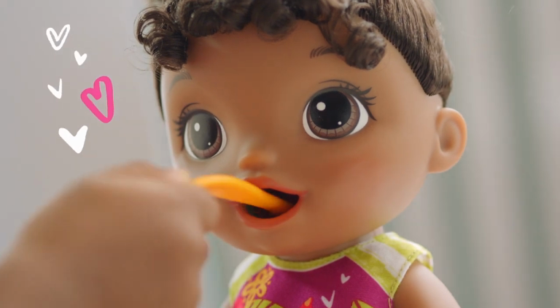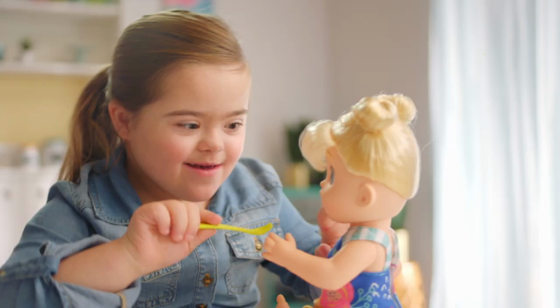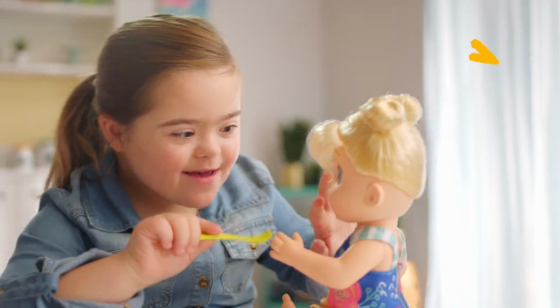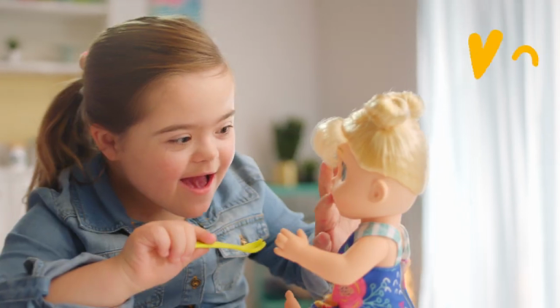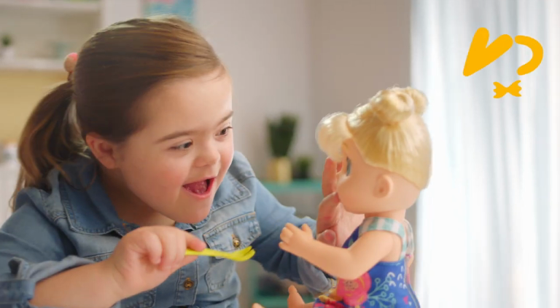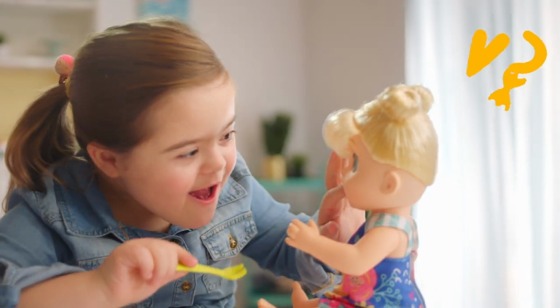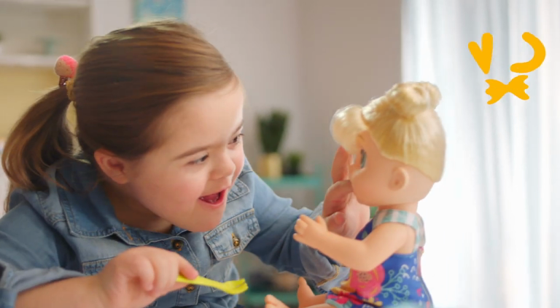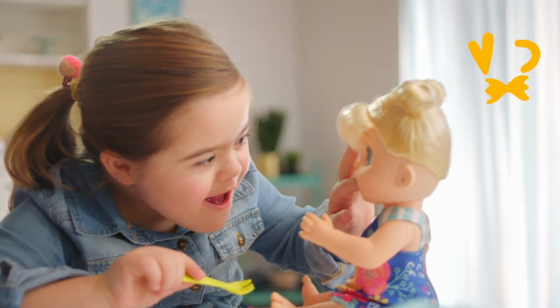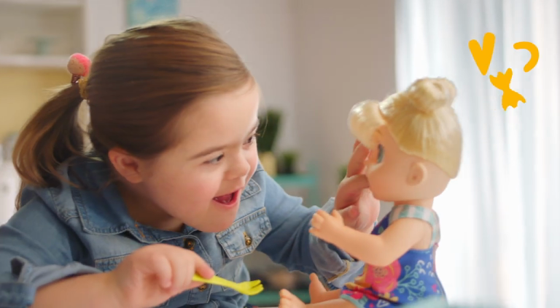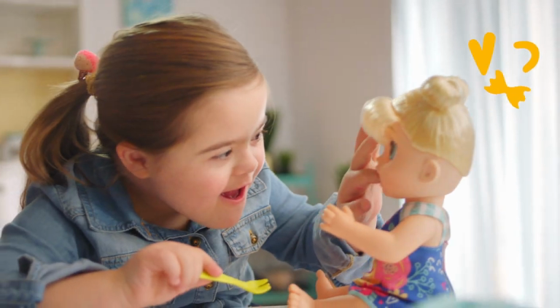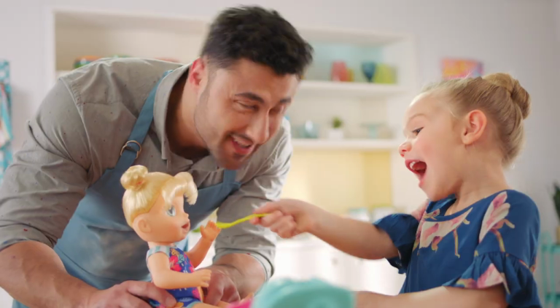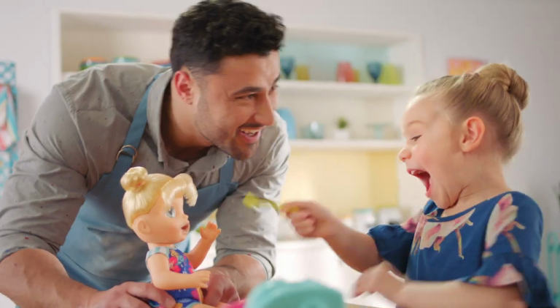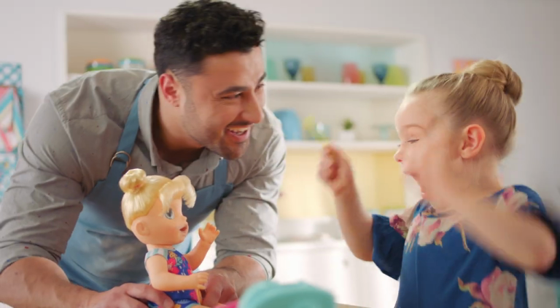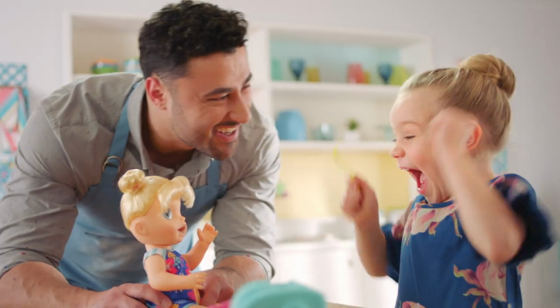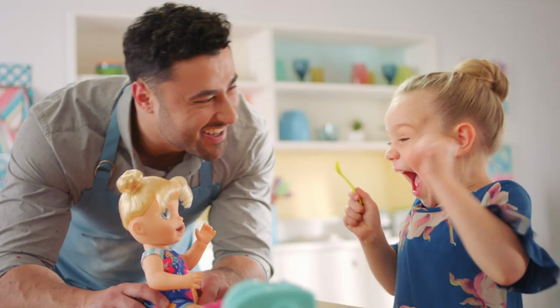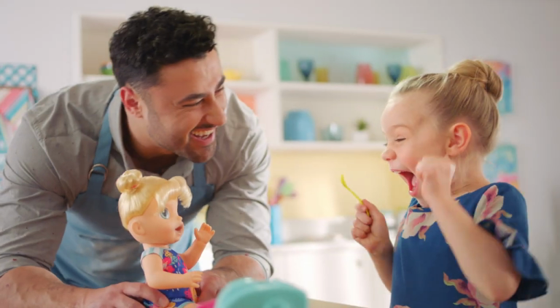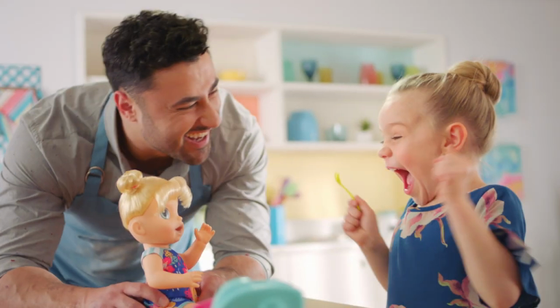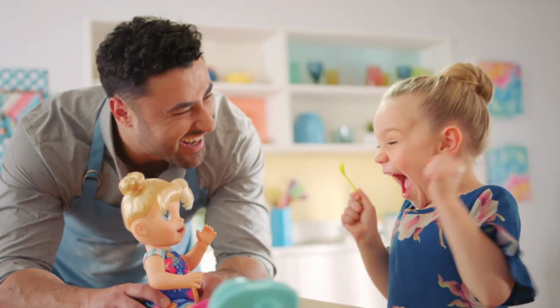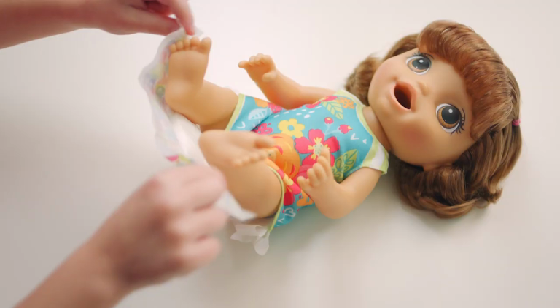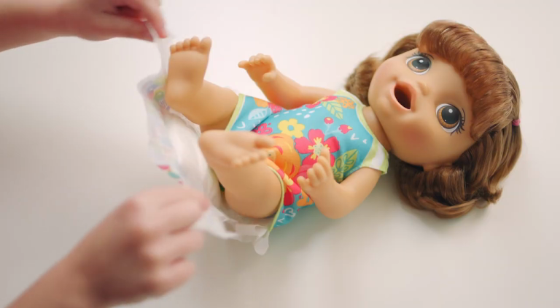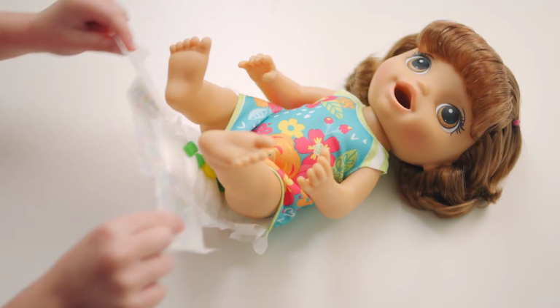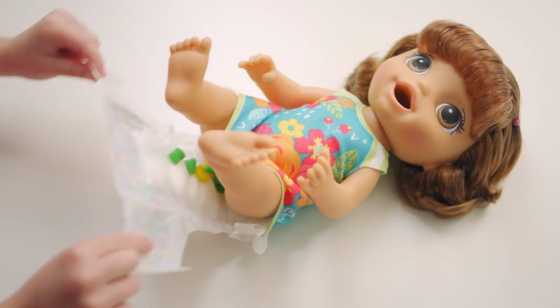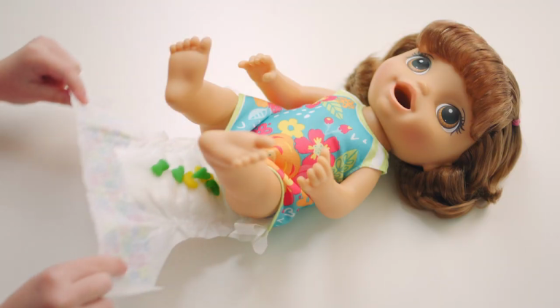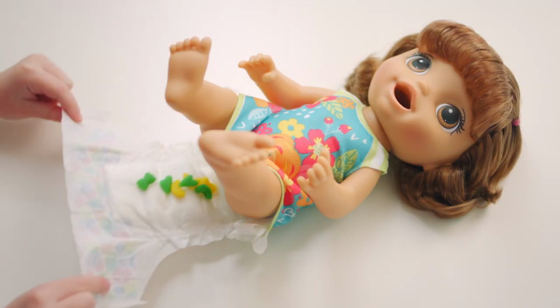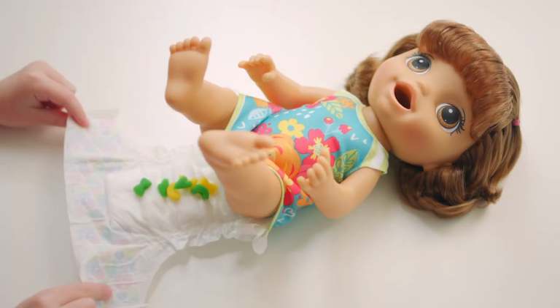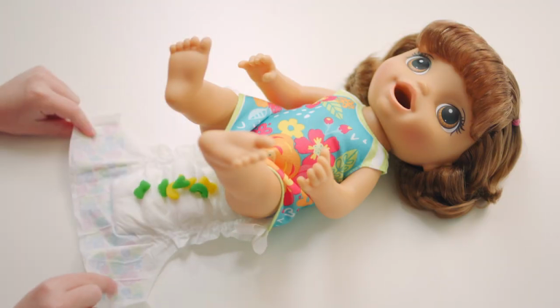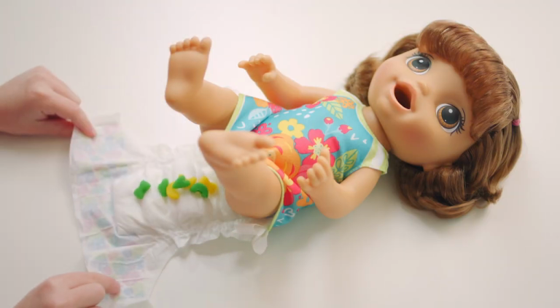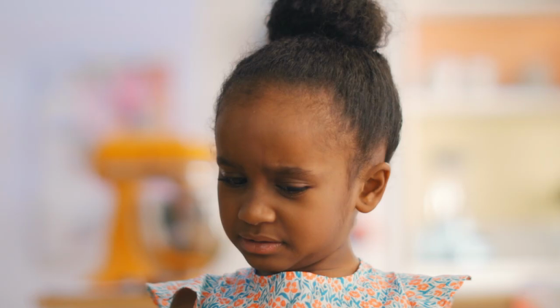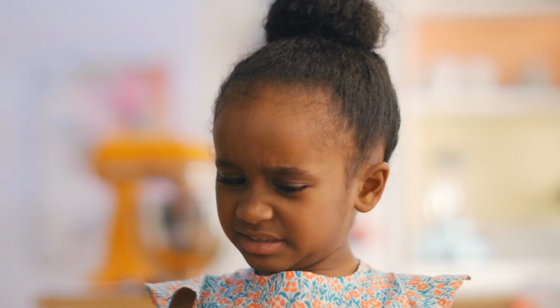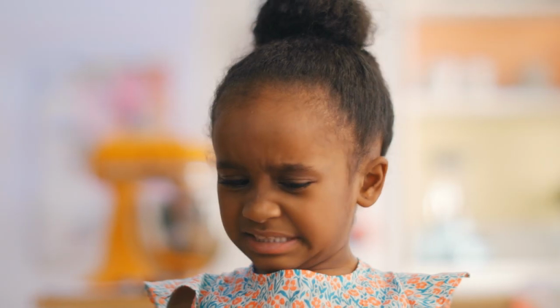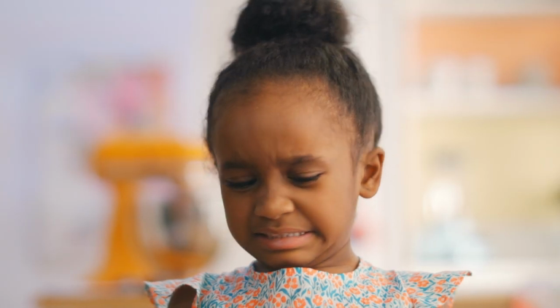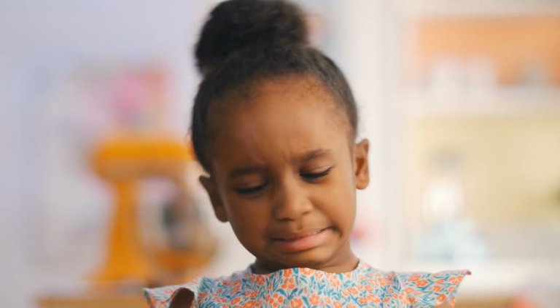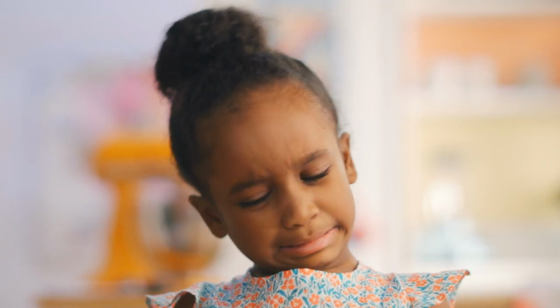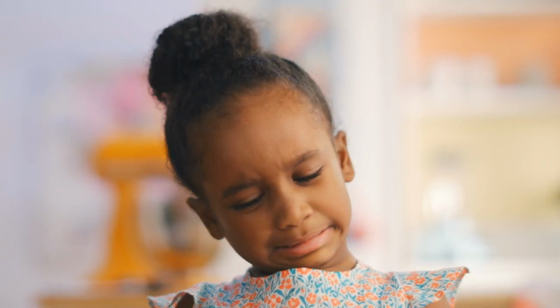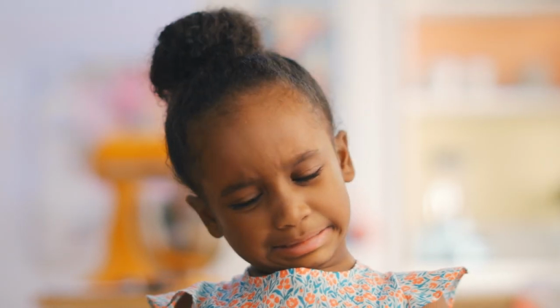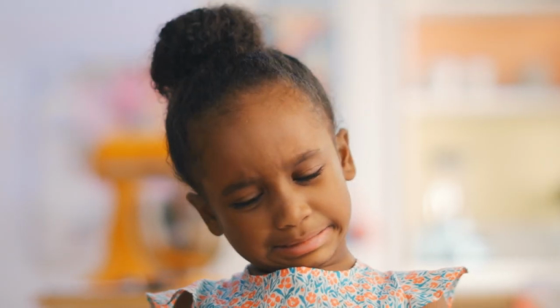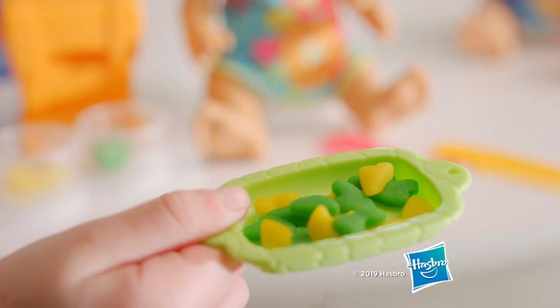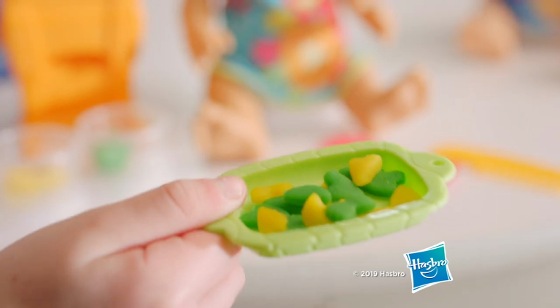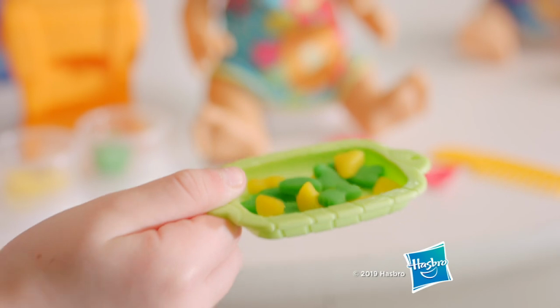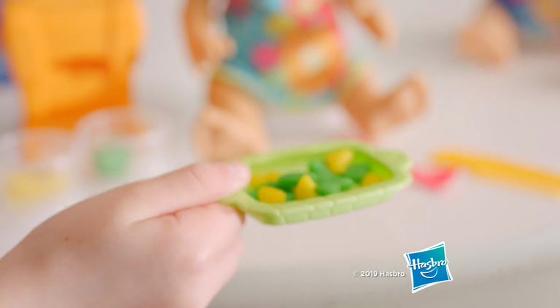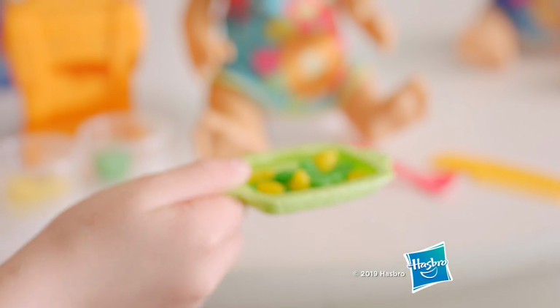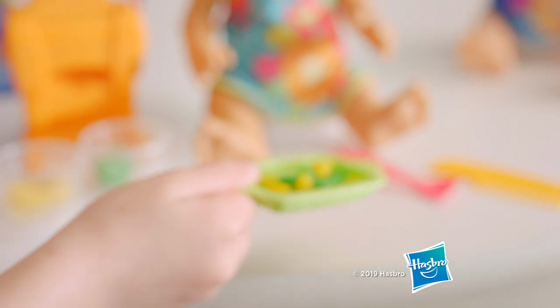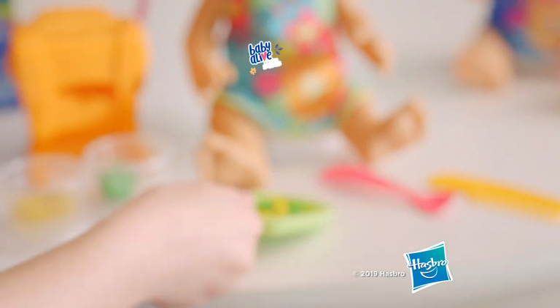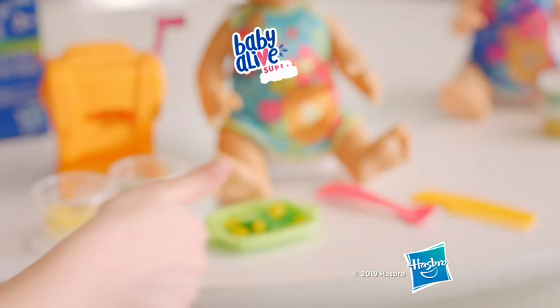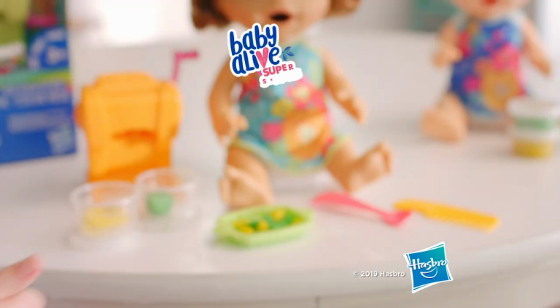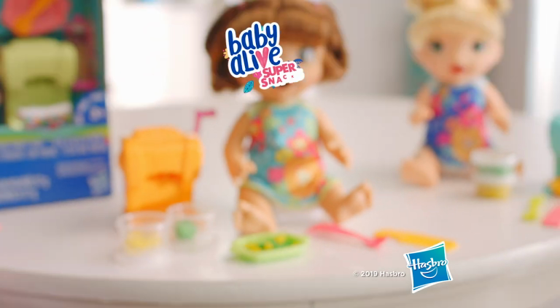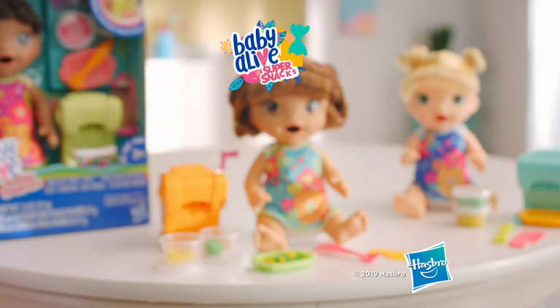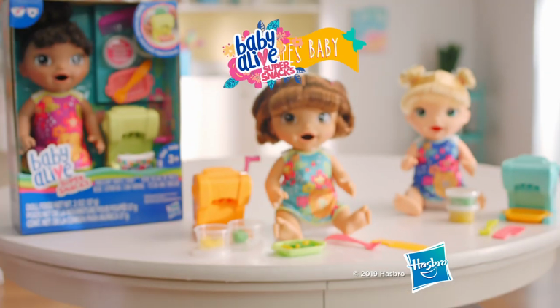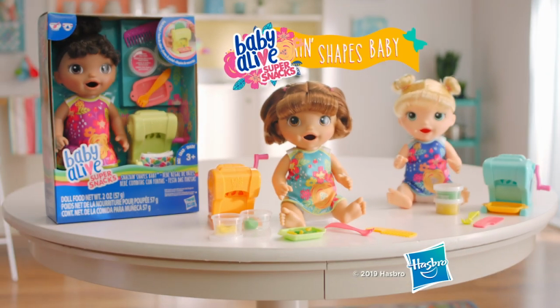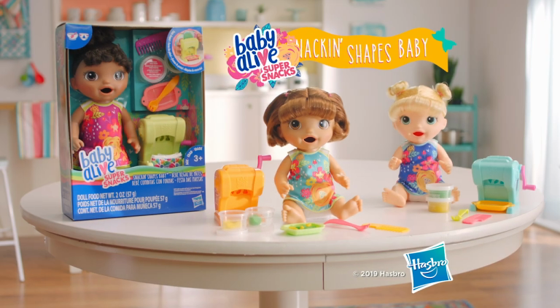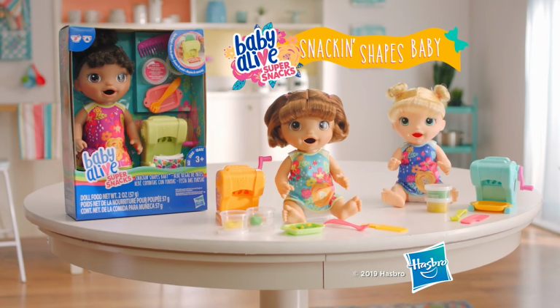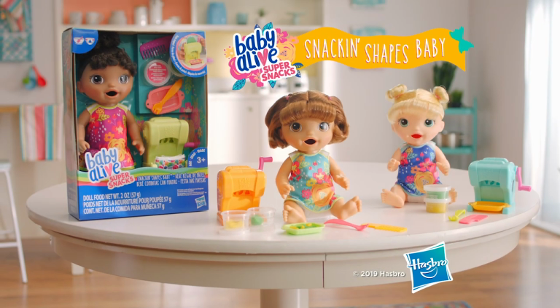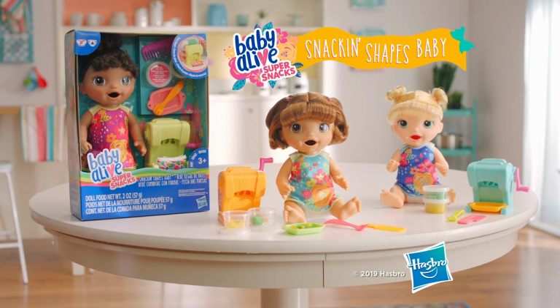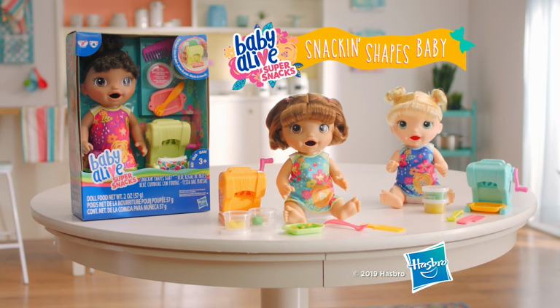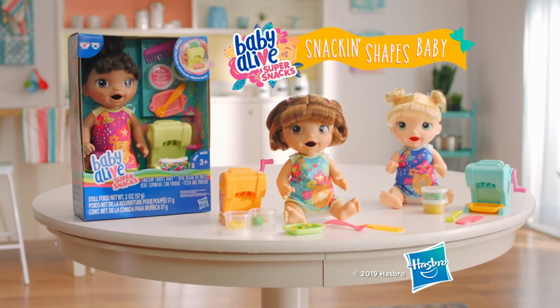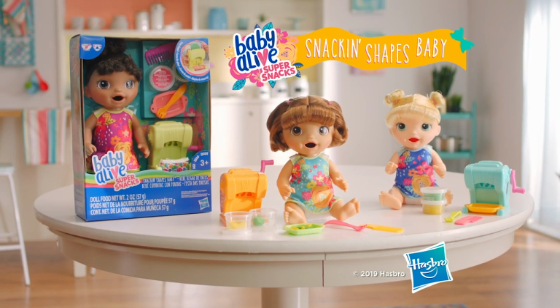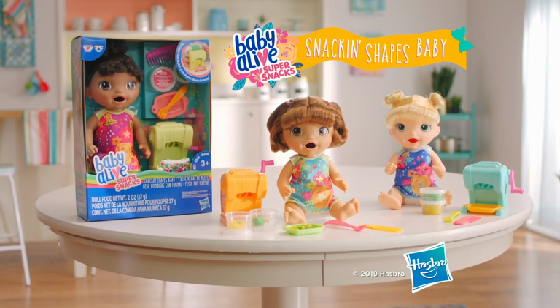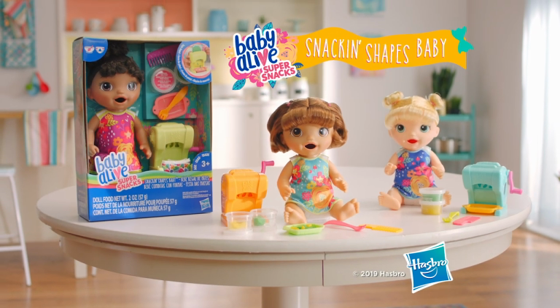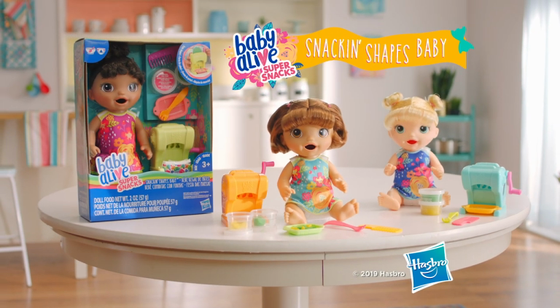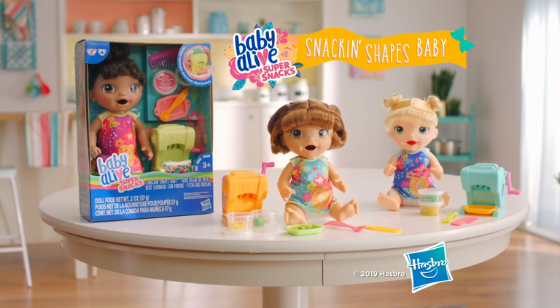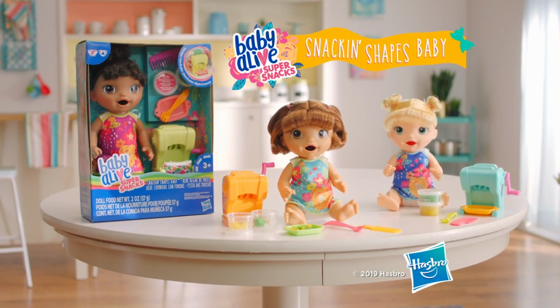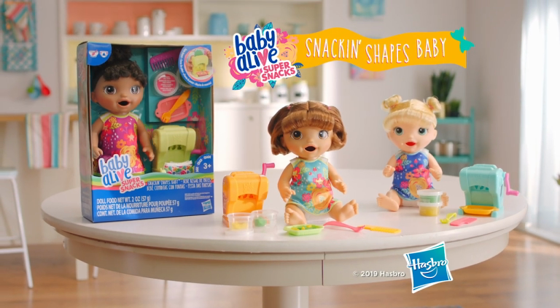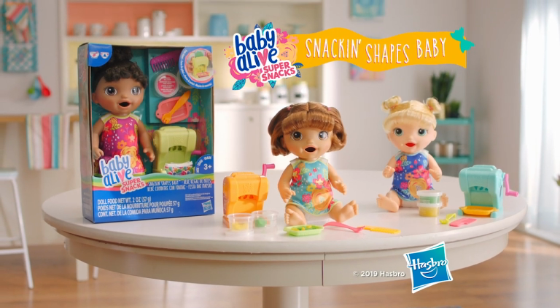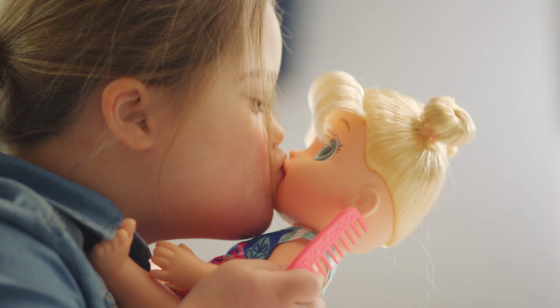It's pasta for my baby. Open her diaper and see. New Snack and Shapes Baby from Baby Alive, each sold separately.